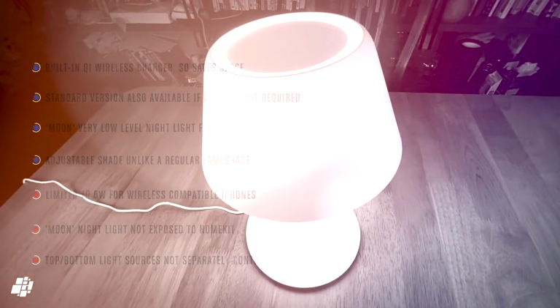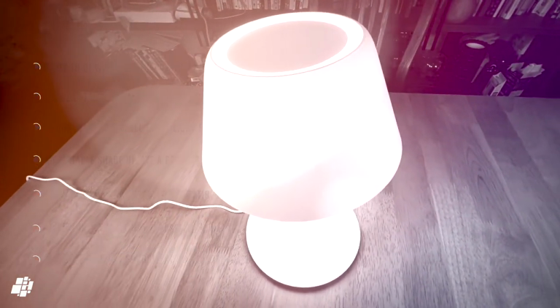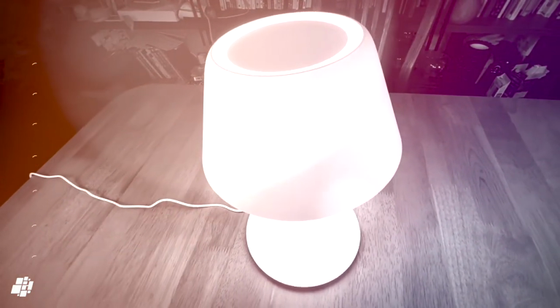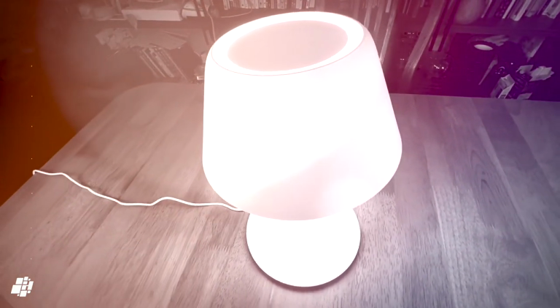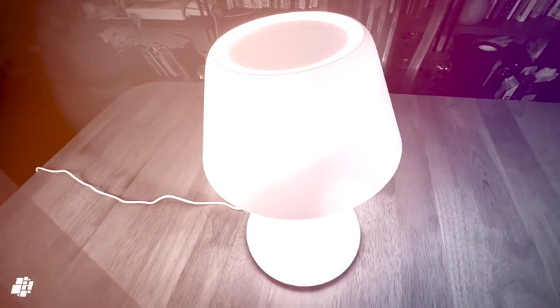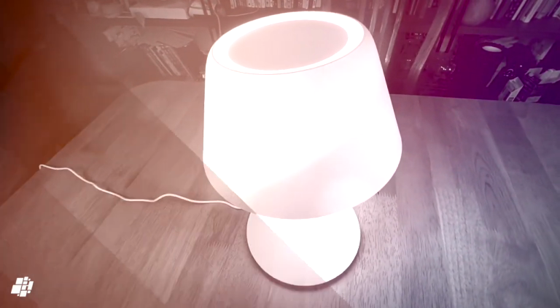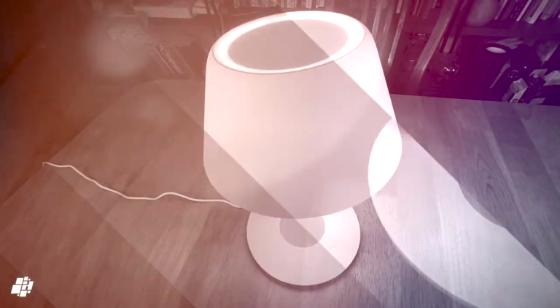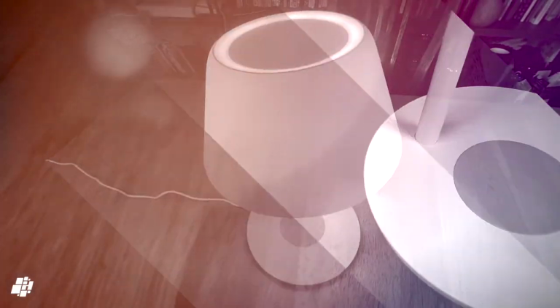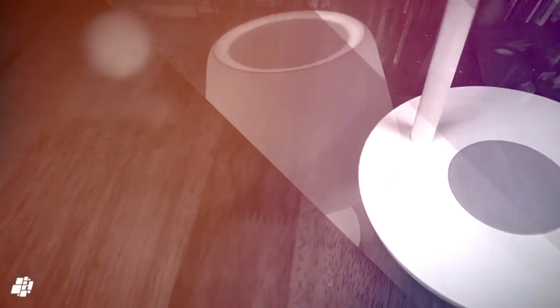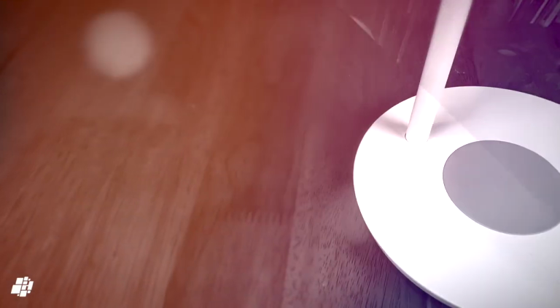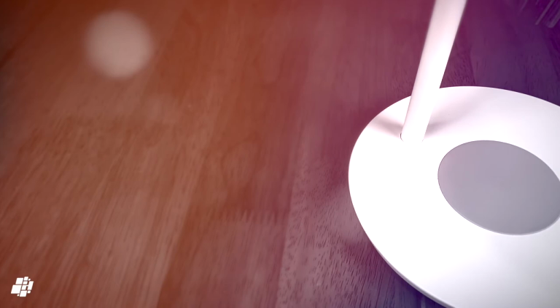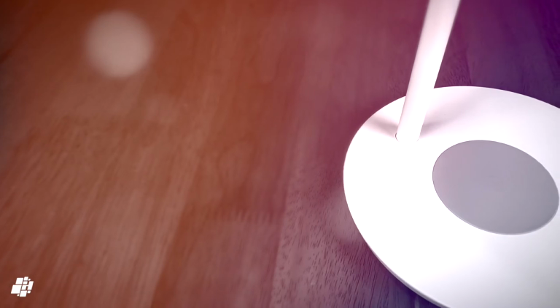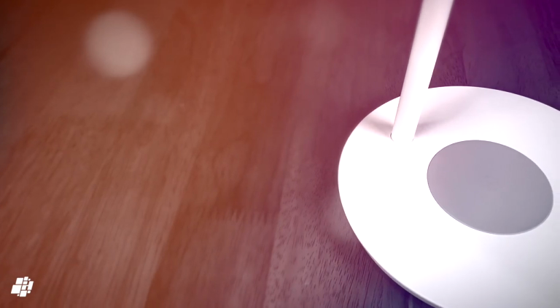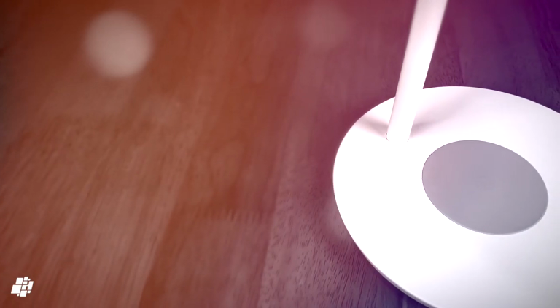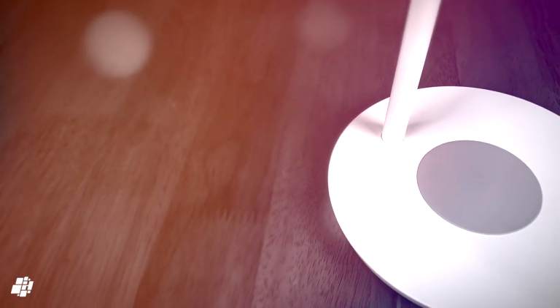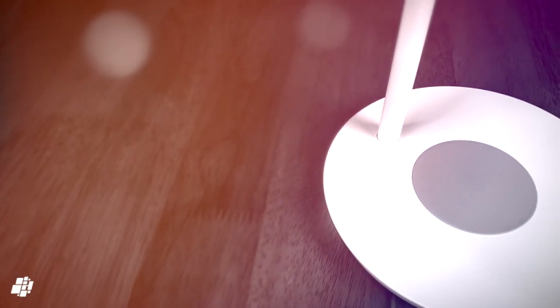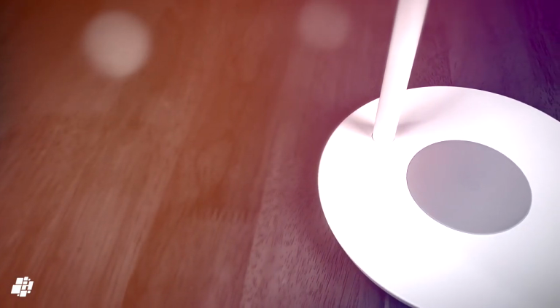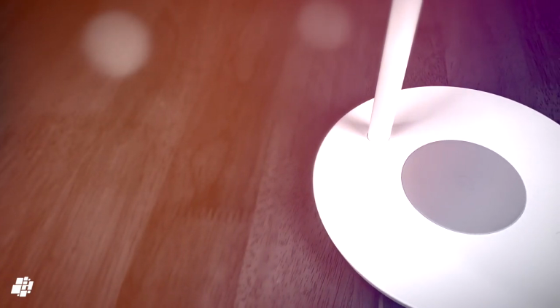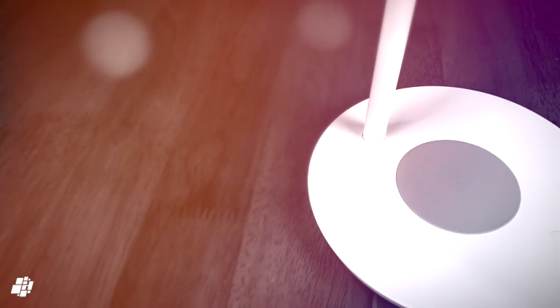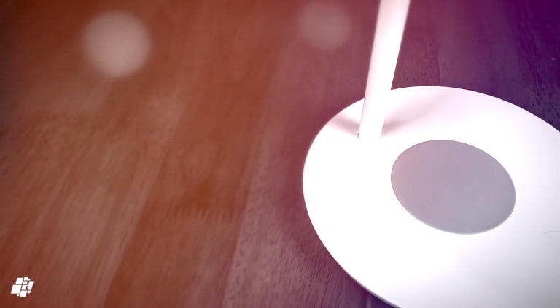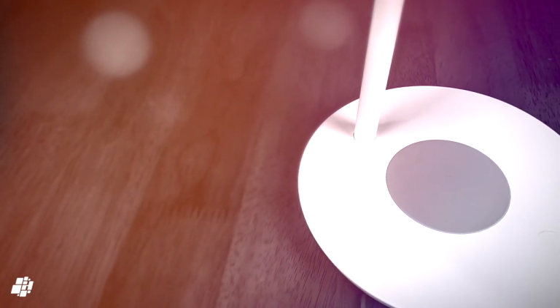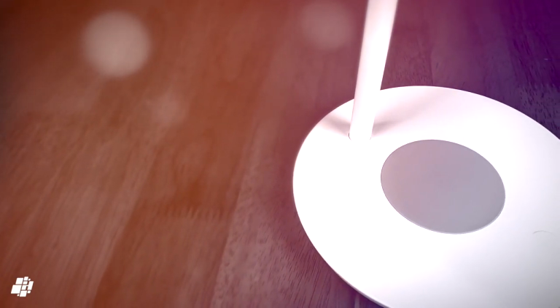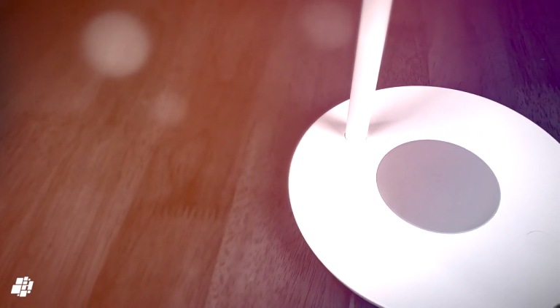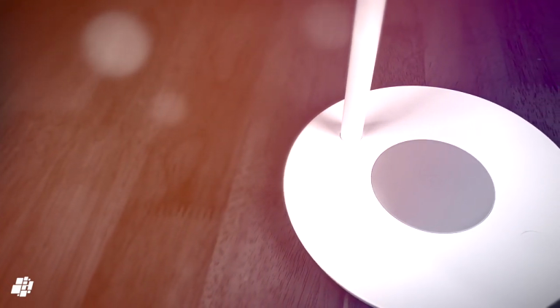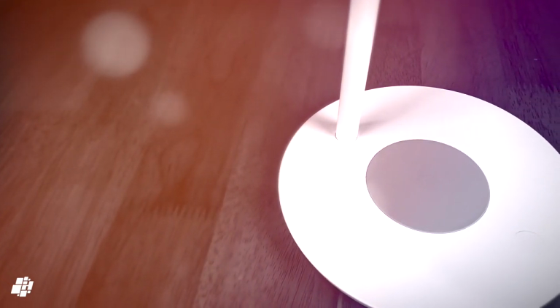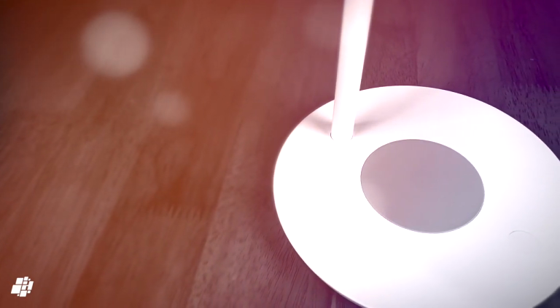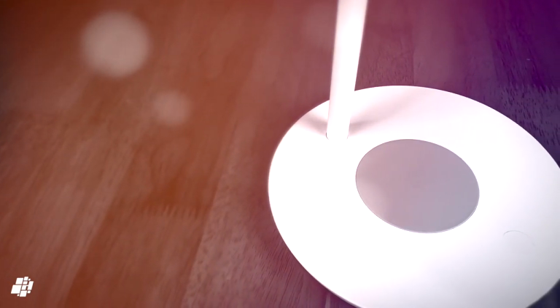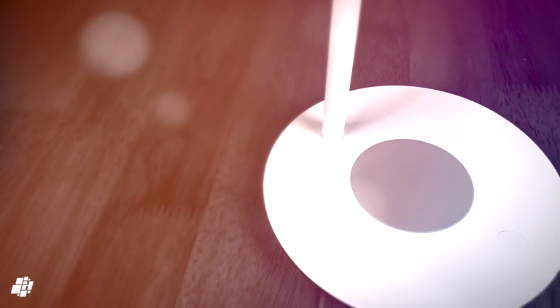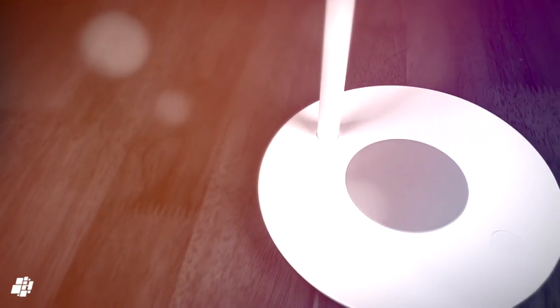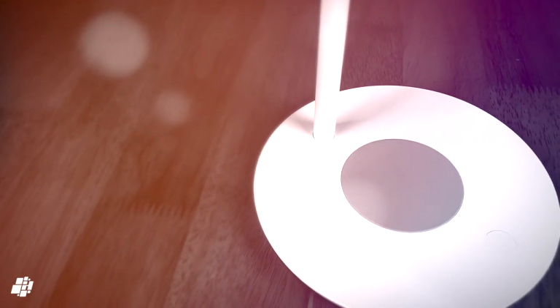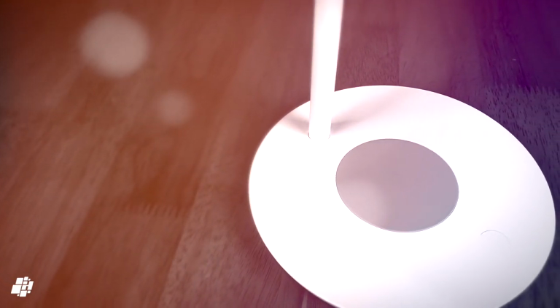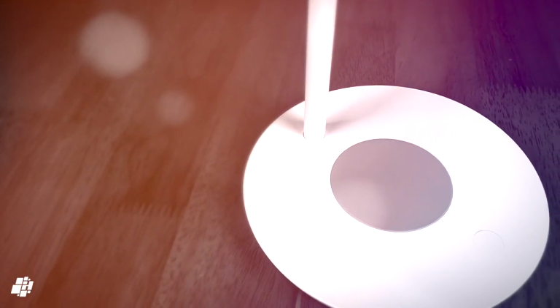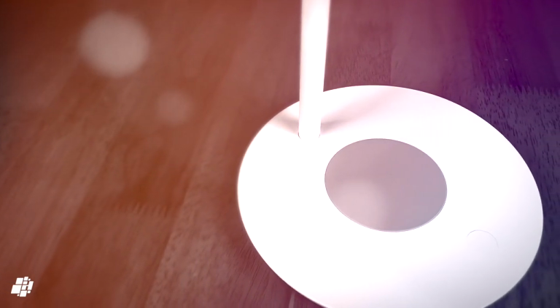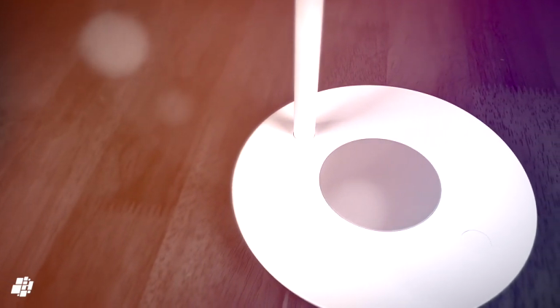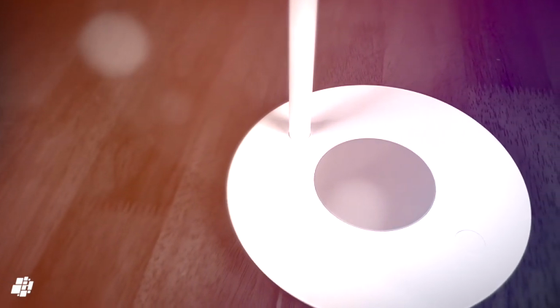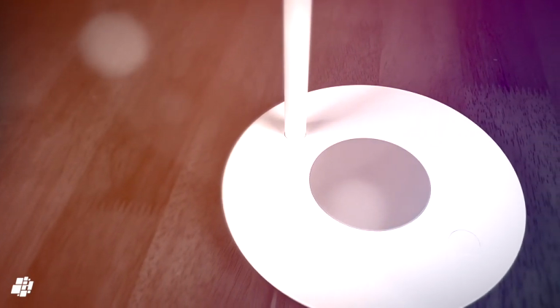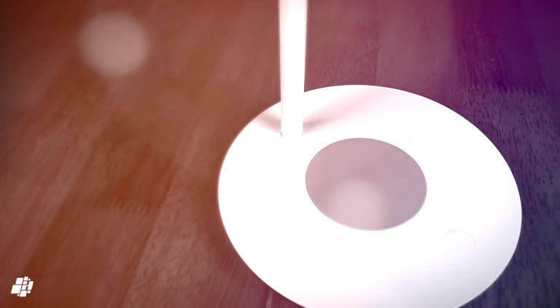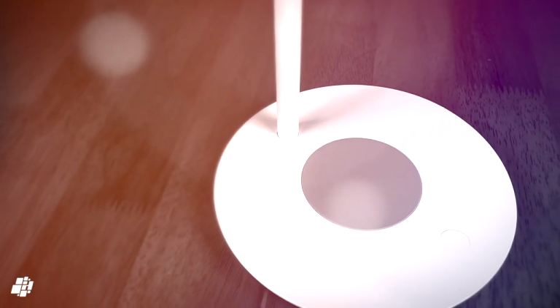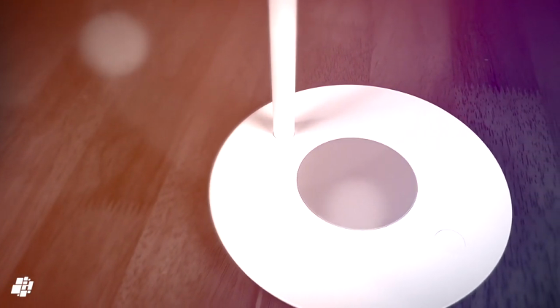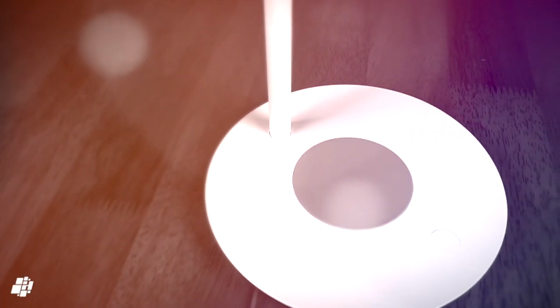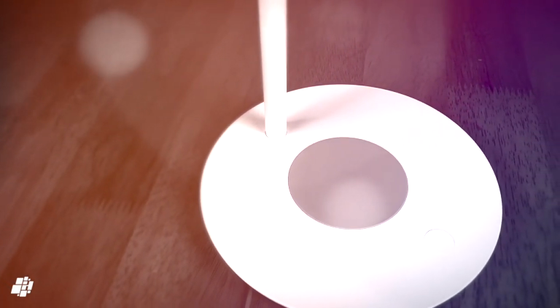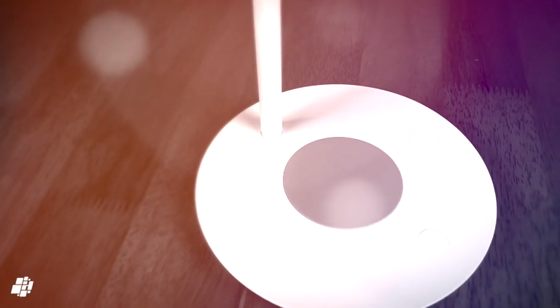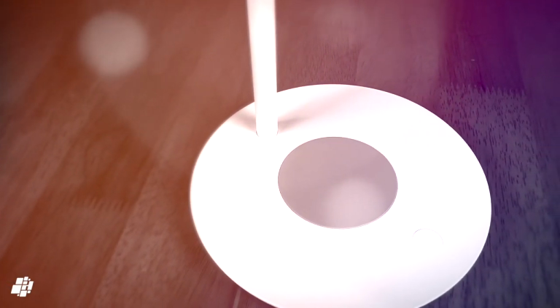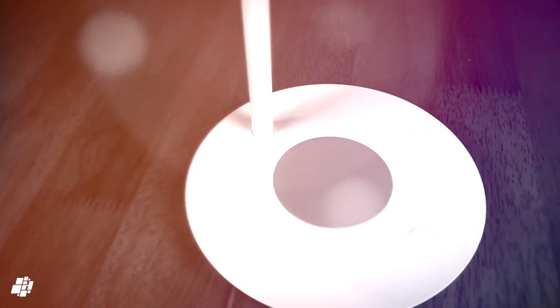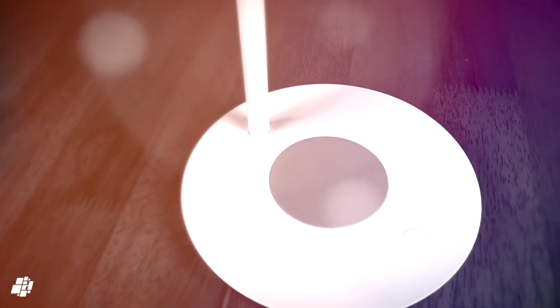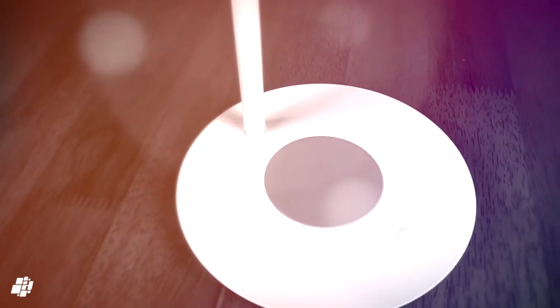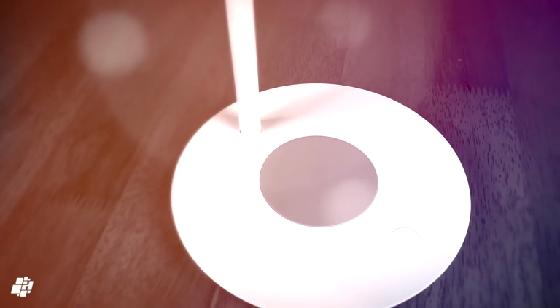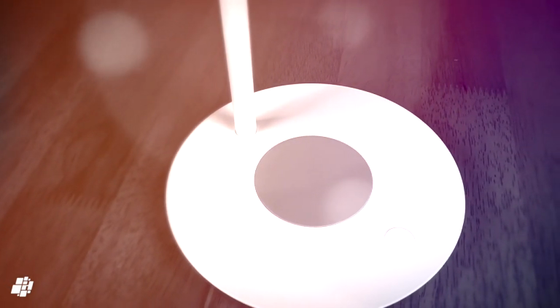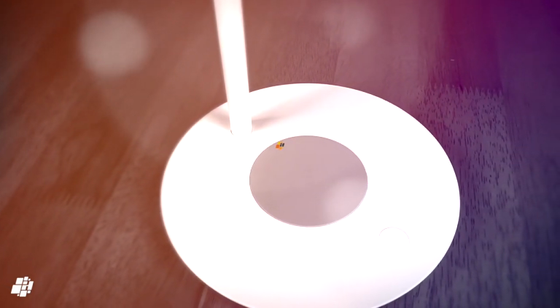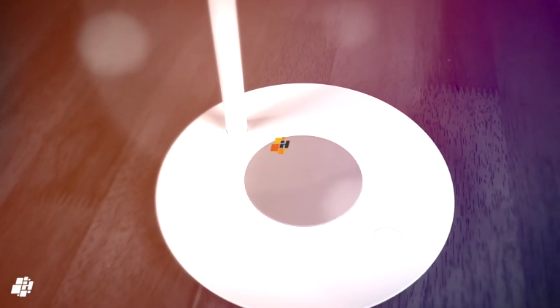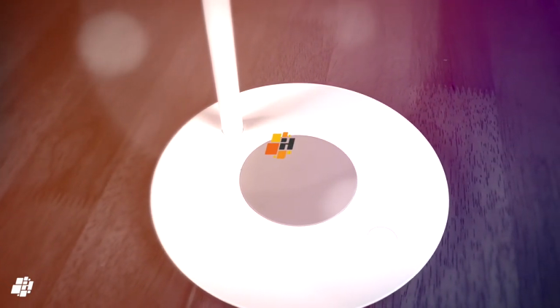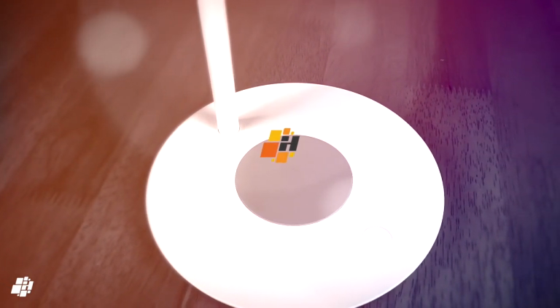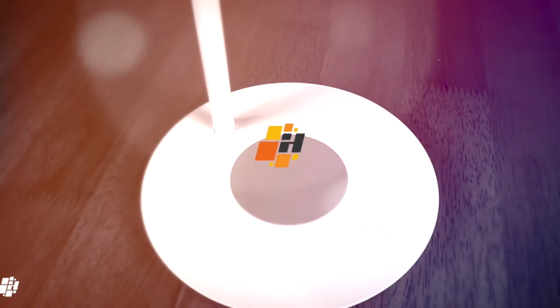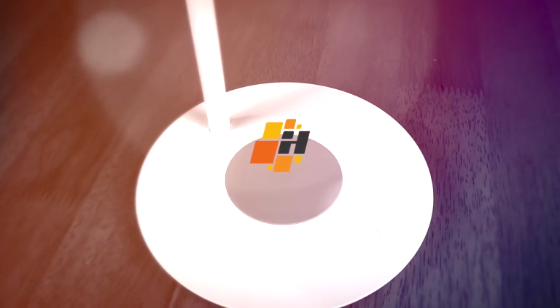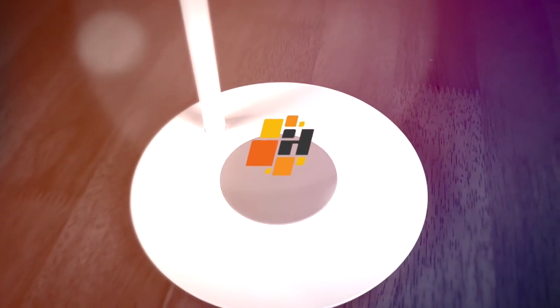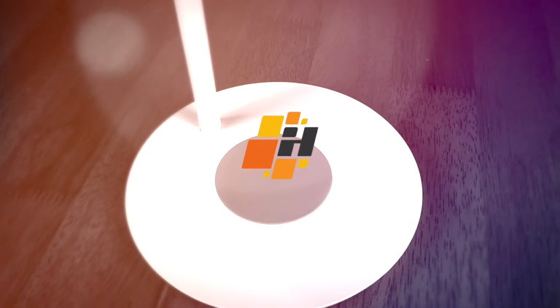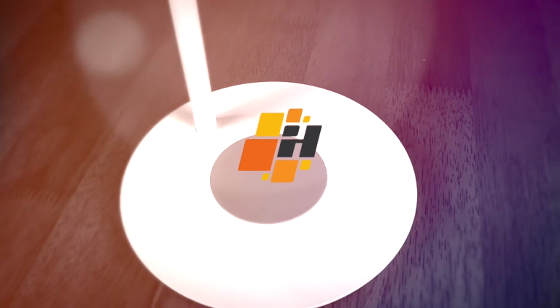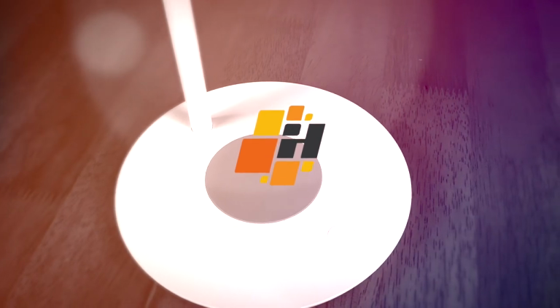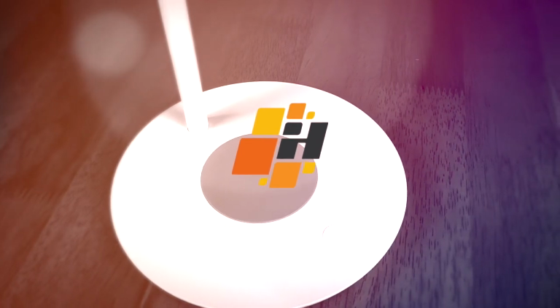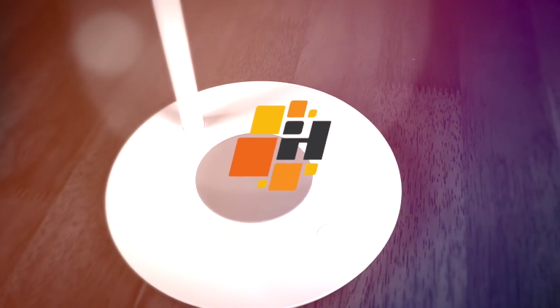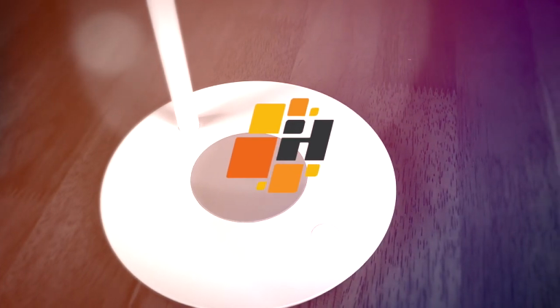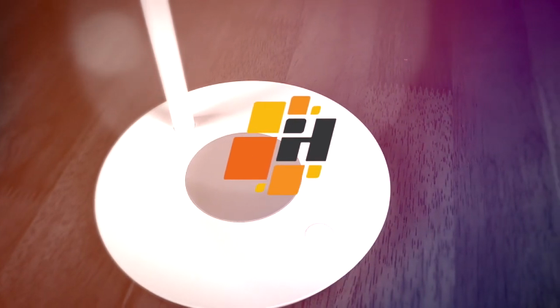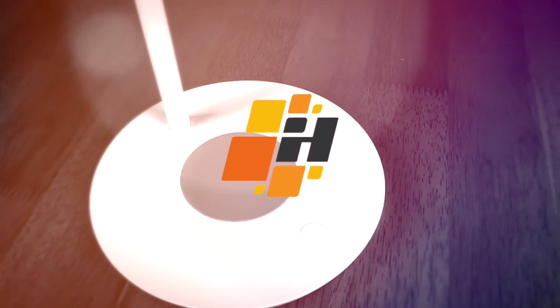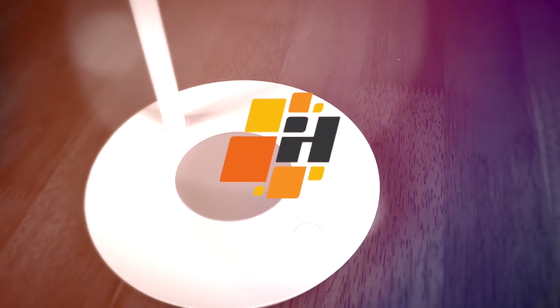That's our overview of the new Yeelight Desk Lamp Pro. If you want a more detailed review of the product, head over to HomeKitNews.com.